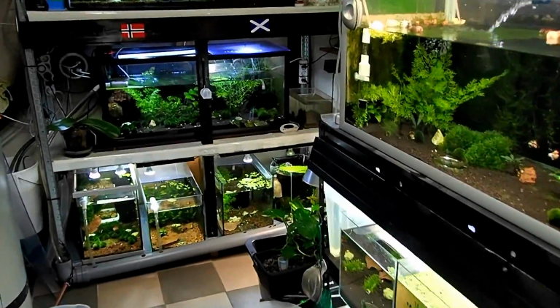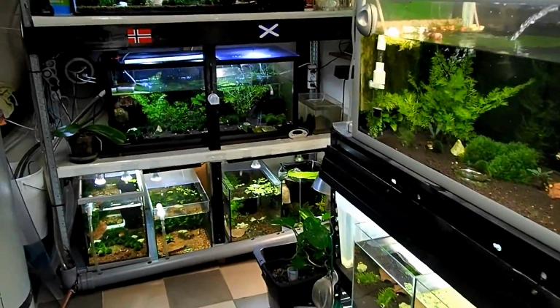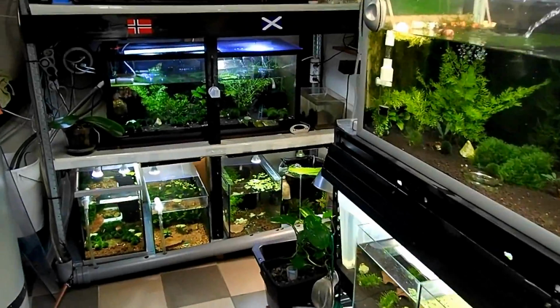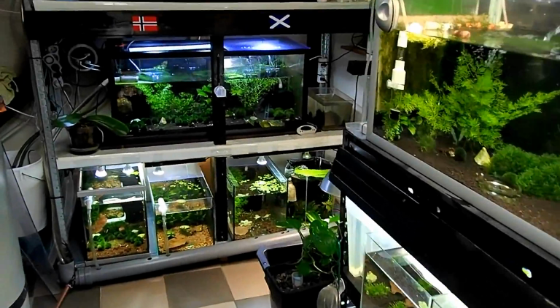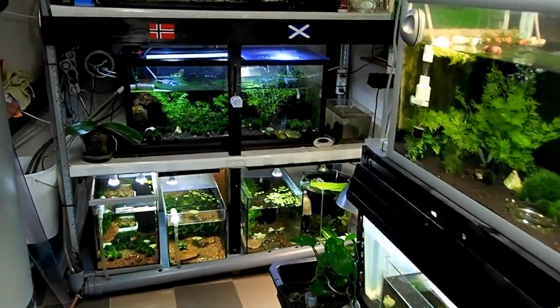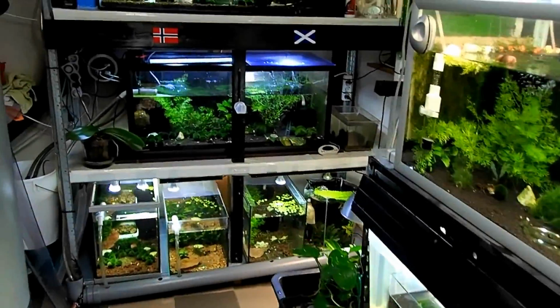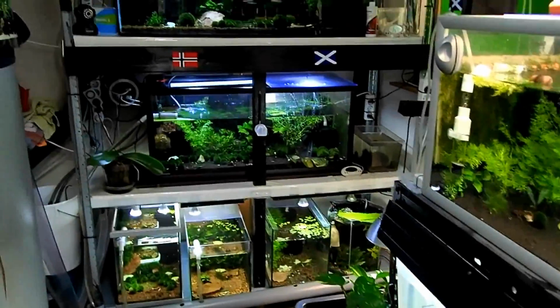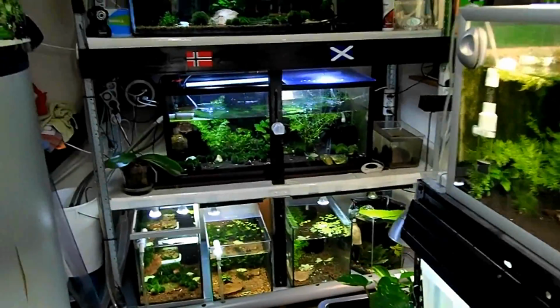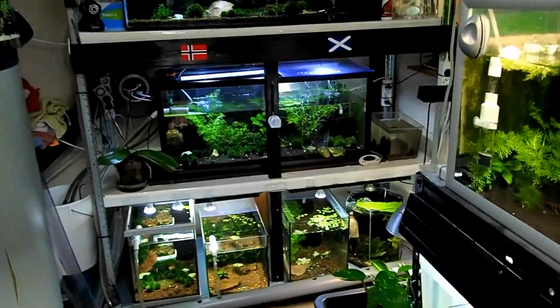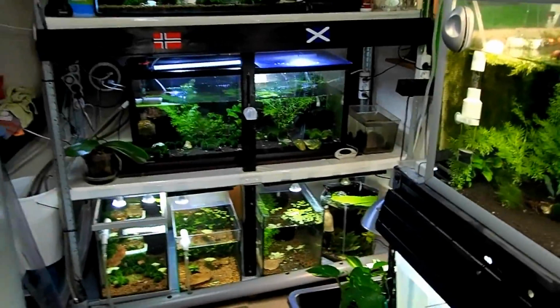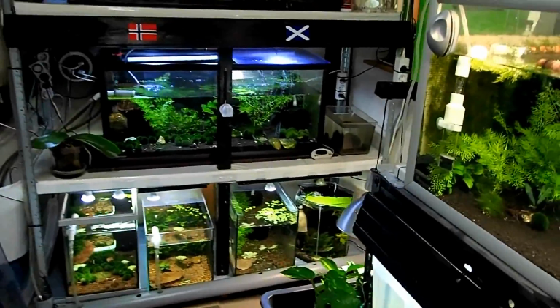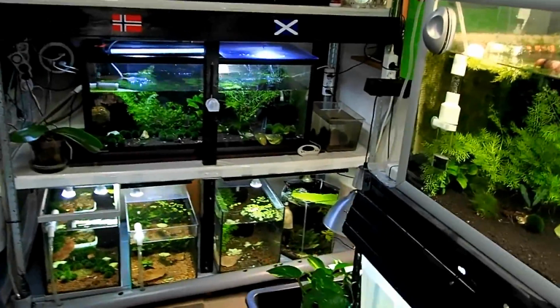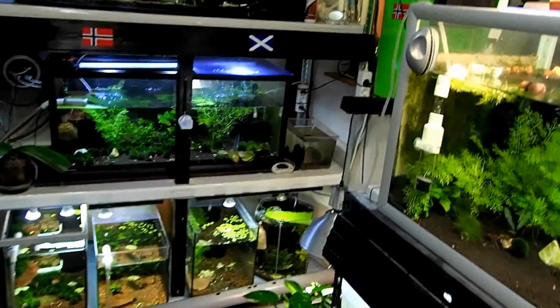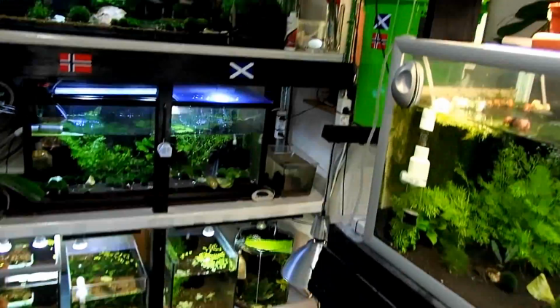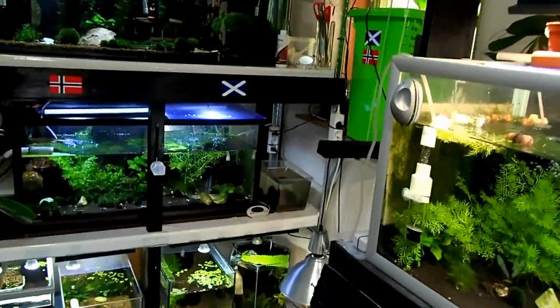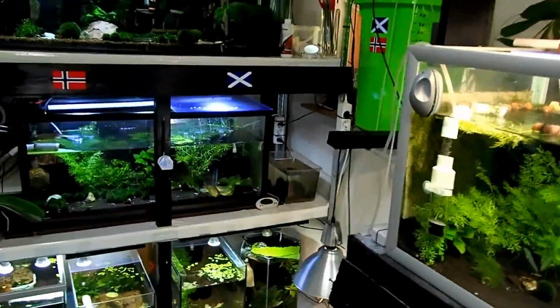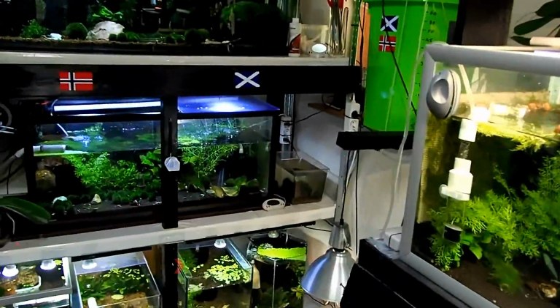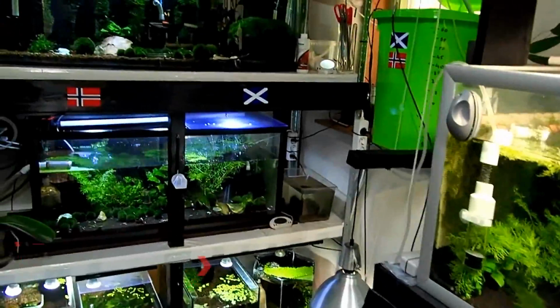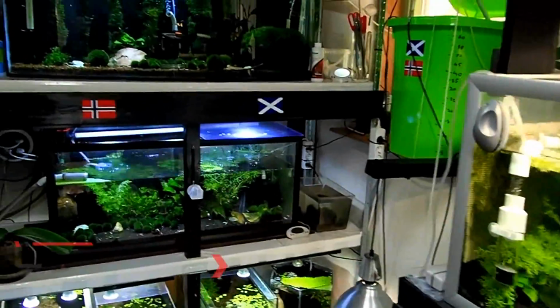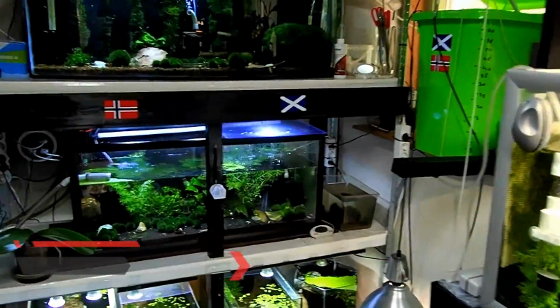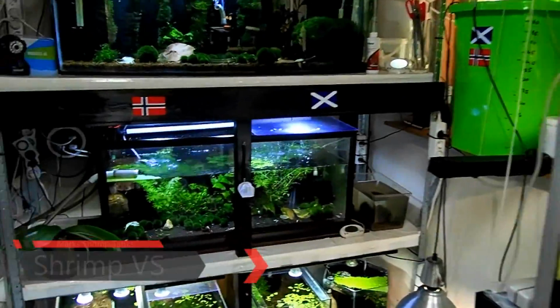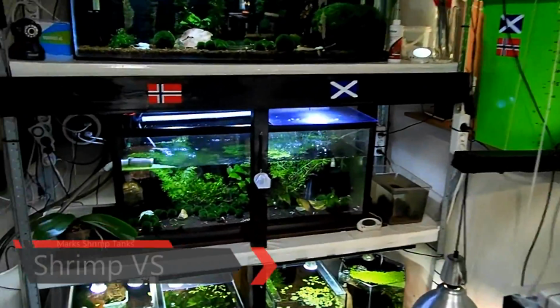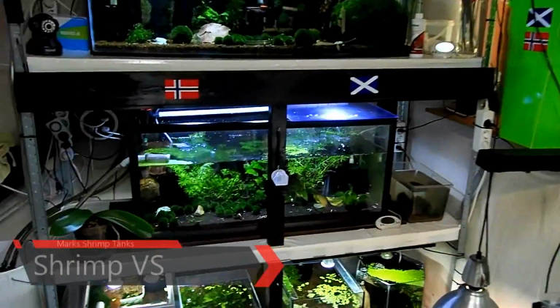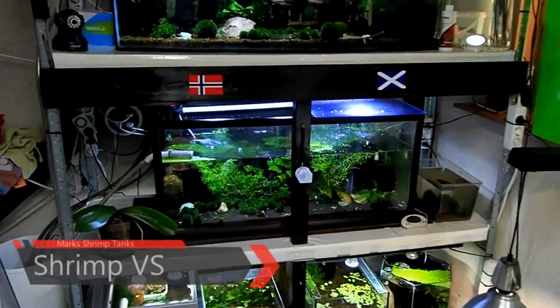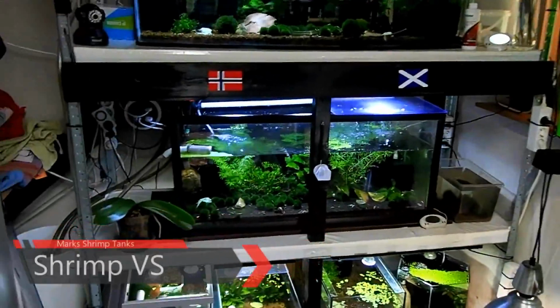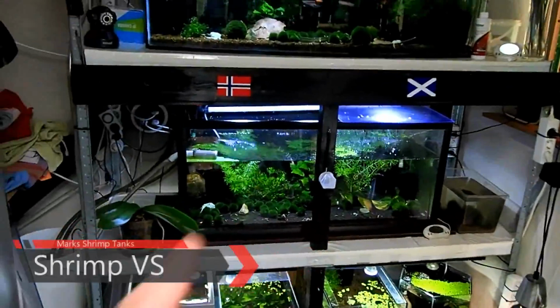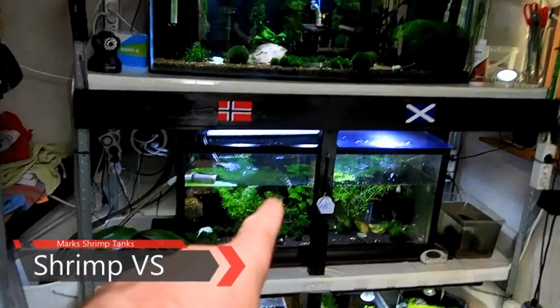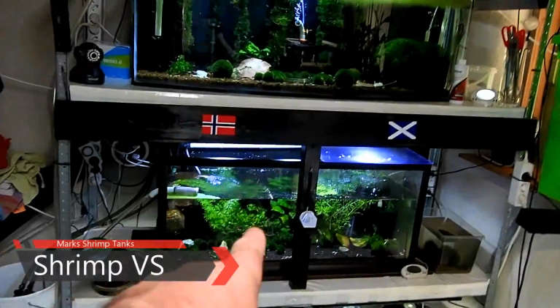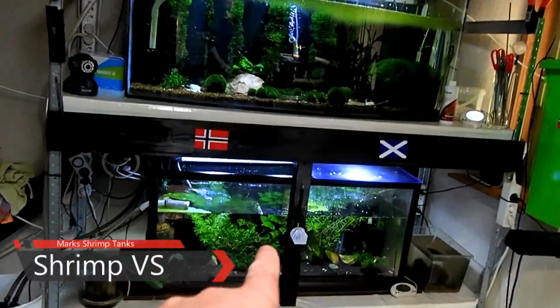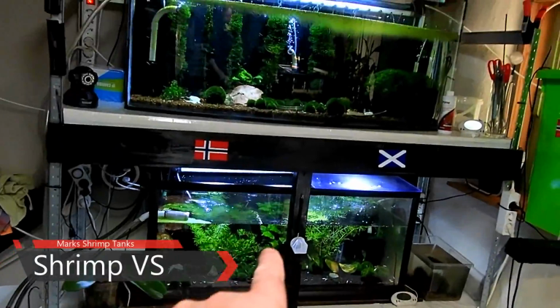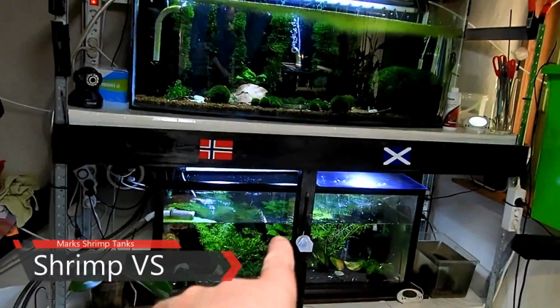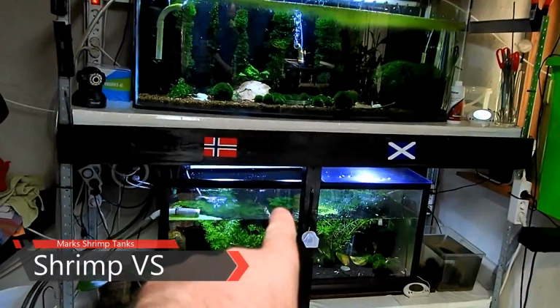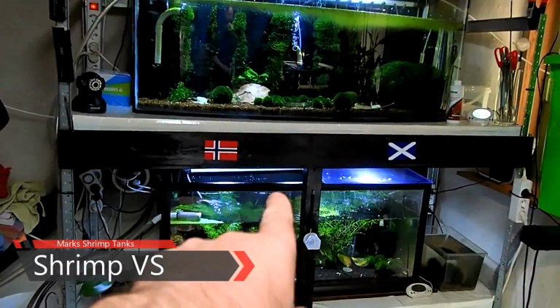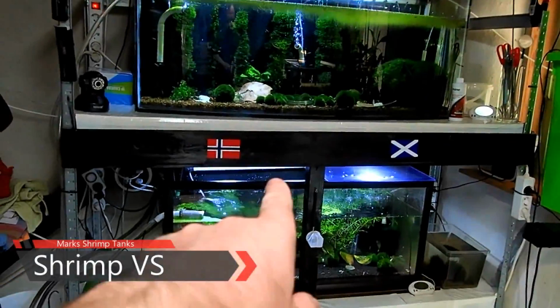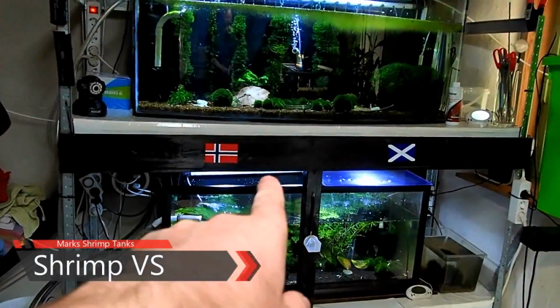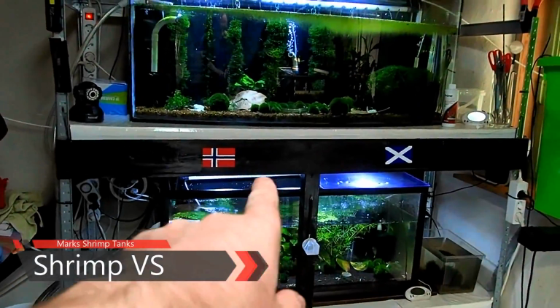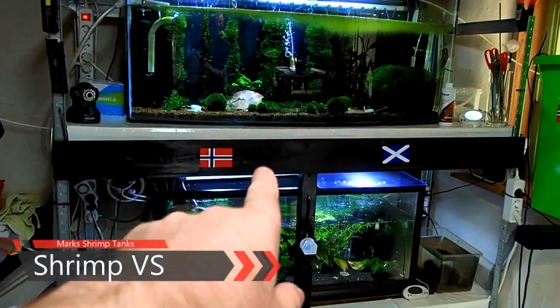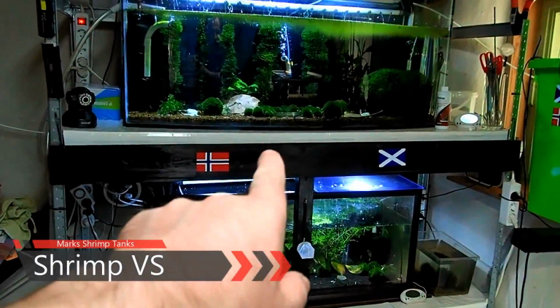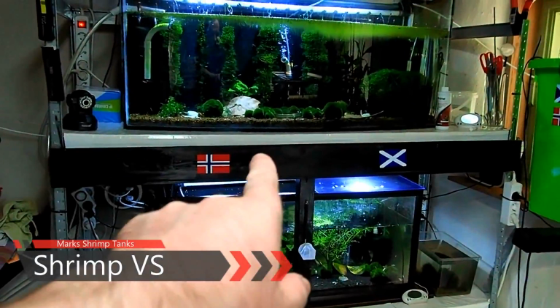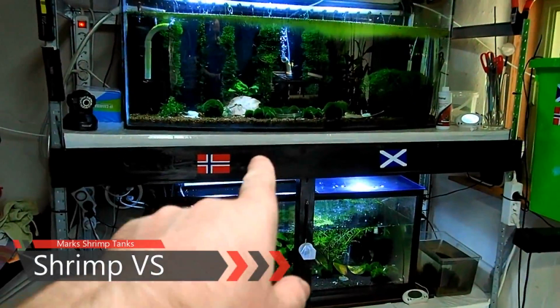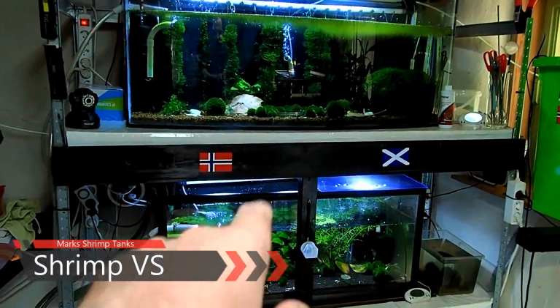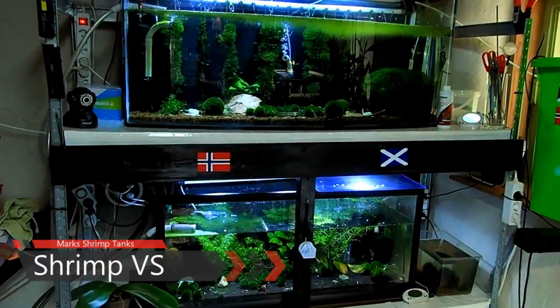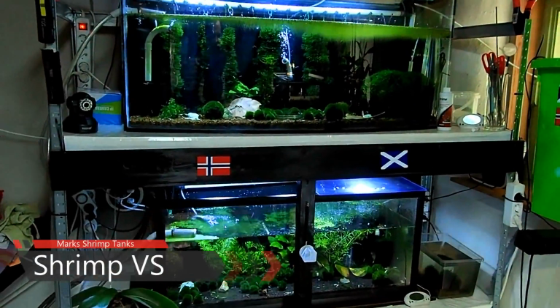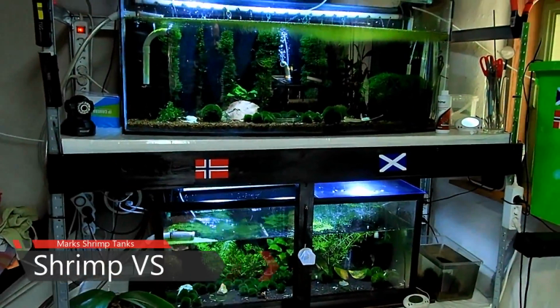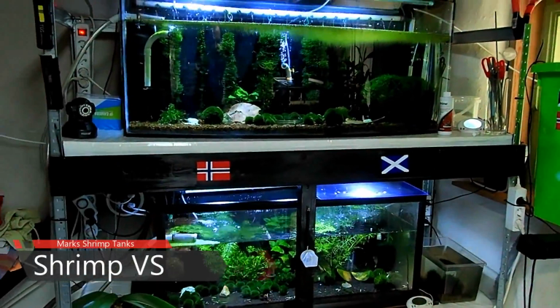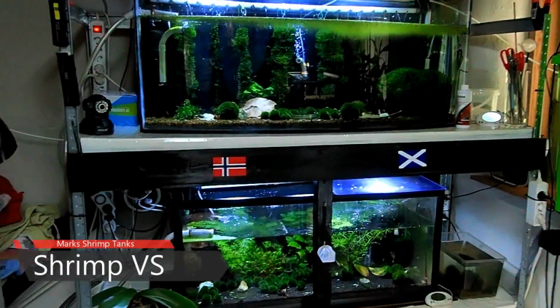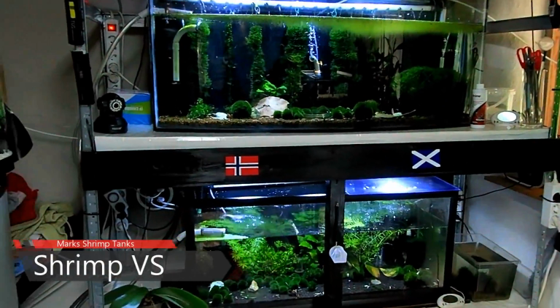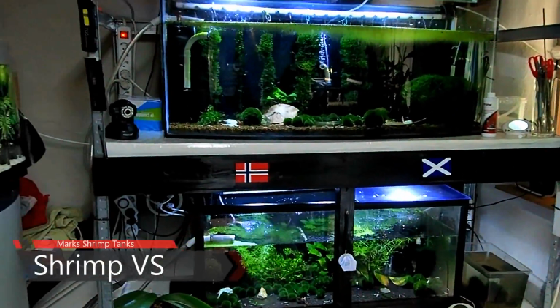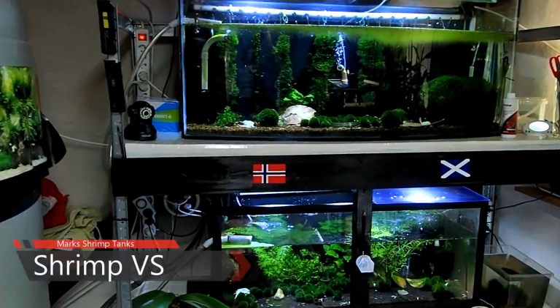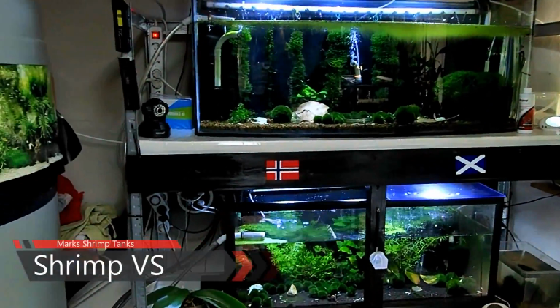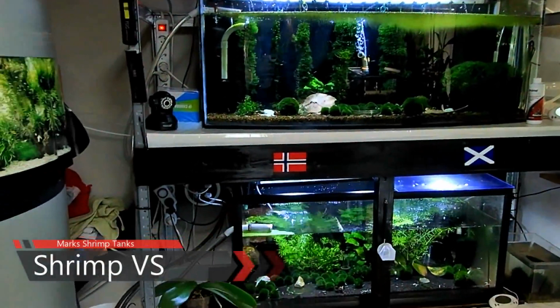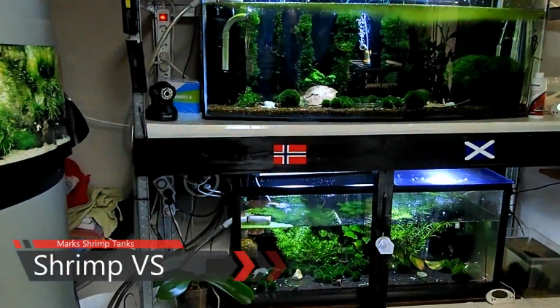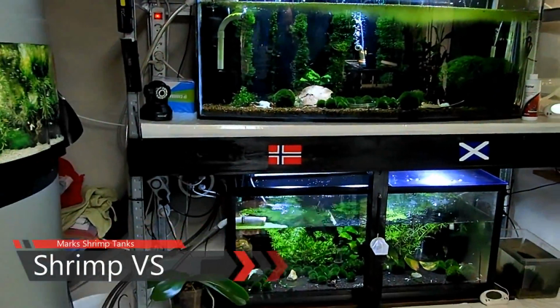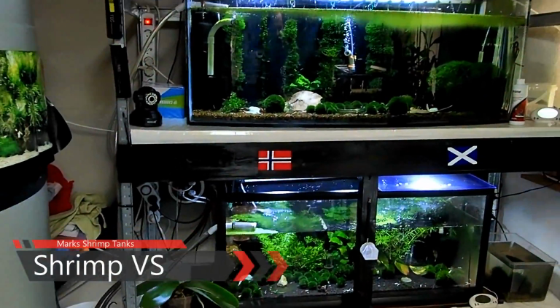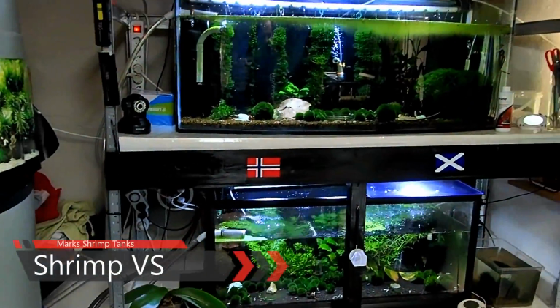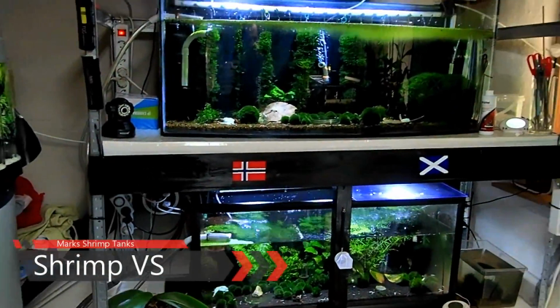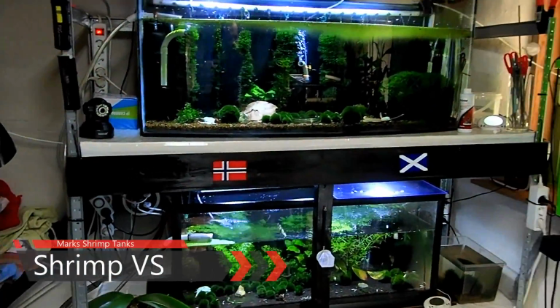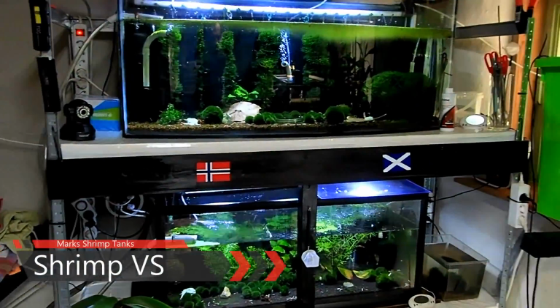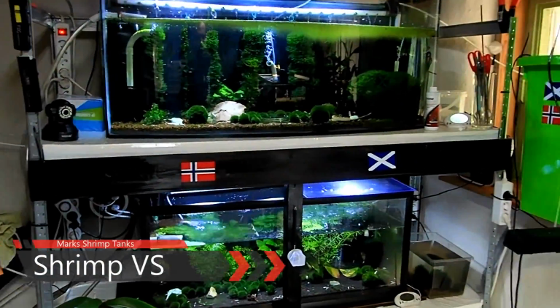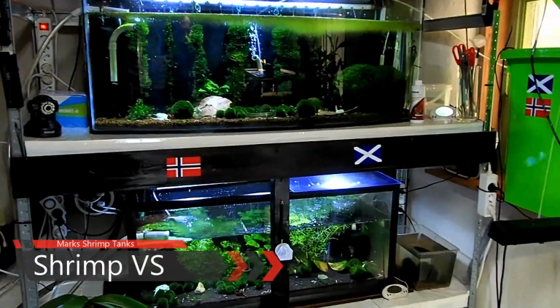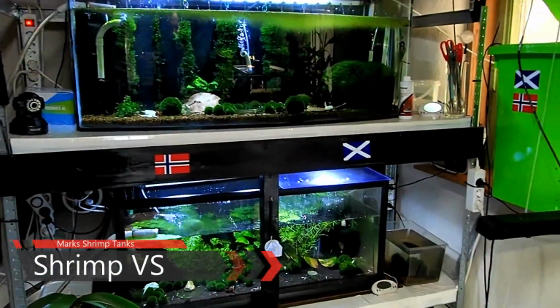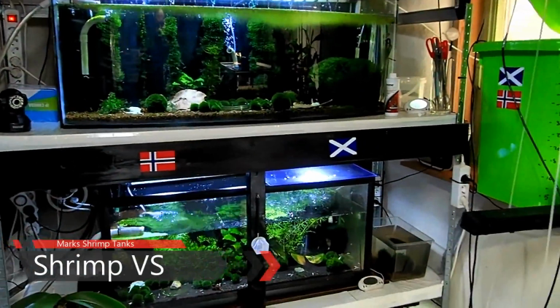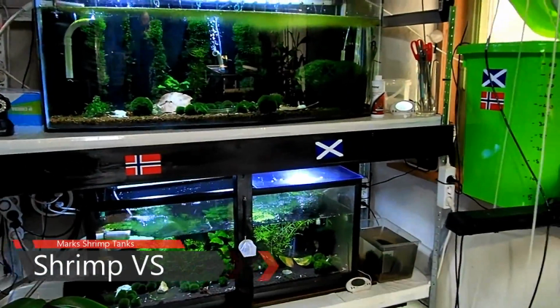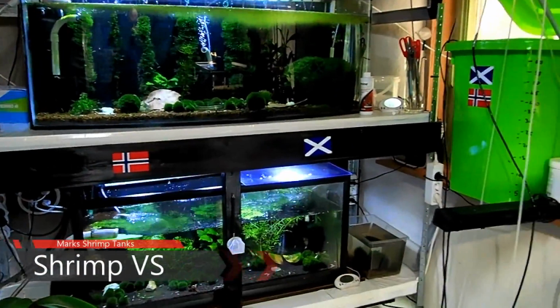Hello and welcome to Mark's Shrimp Tanks. Today we're going to do another episode of Shrimp Verses, and what we're going to verse this time is aloe vera.